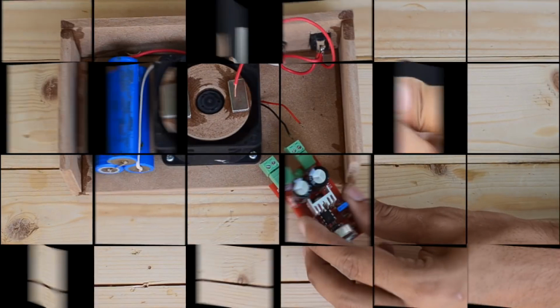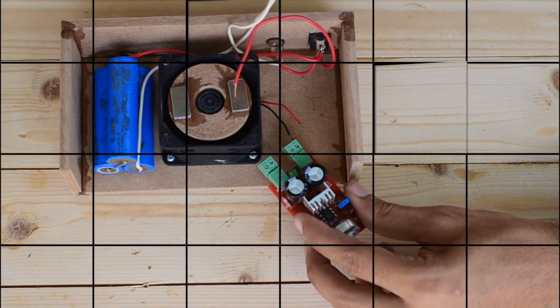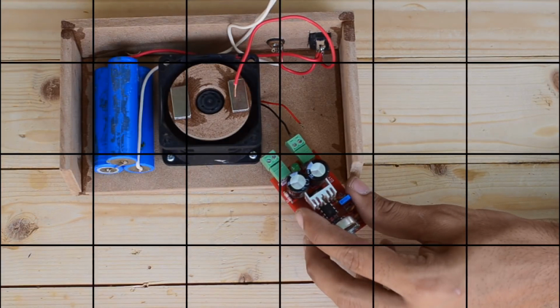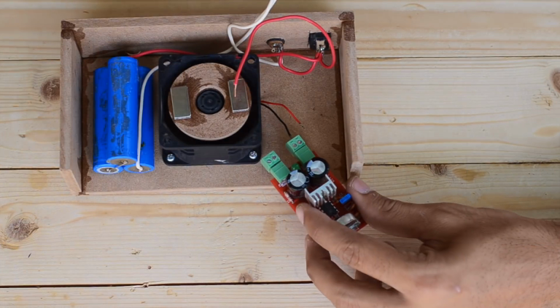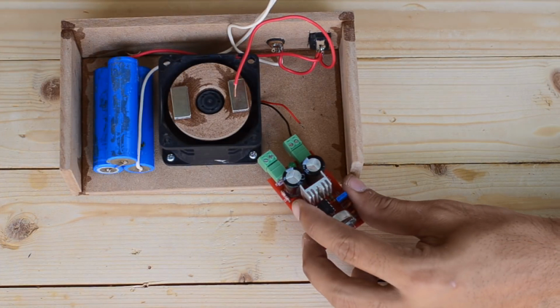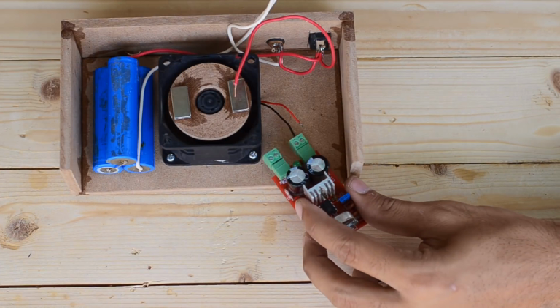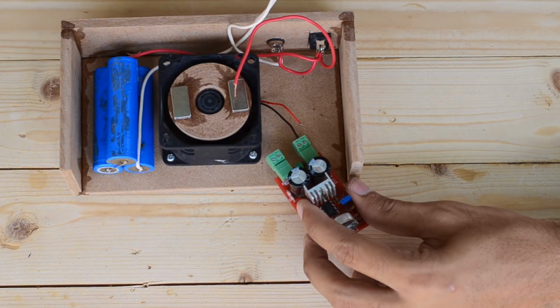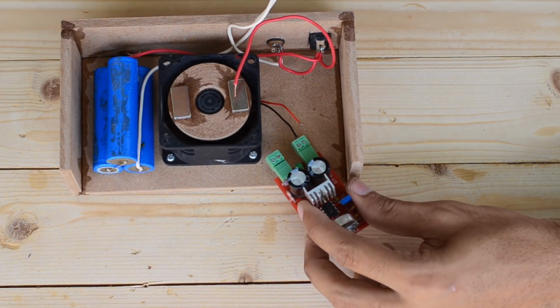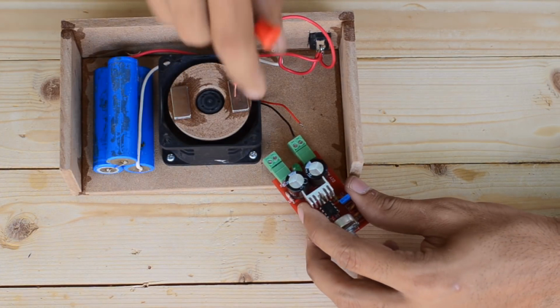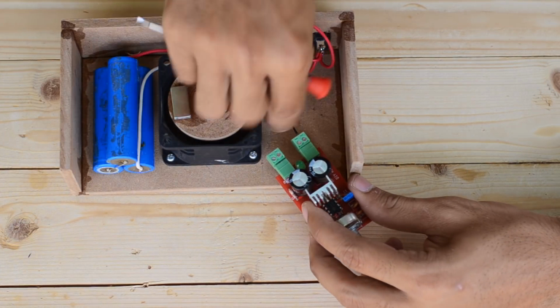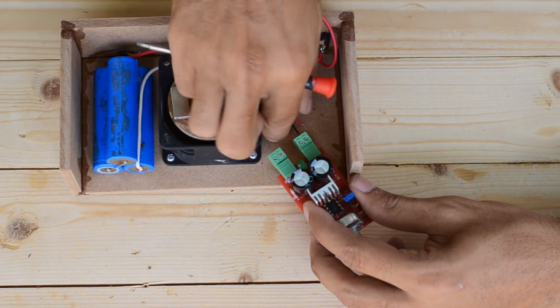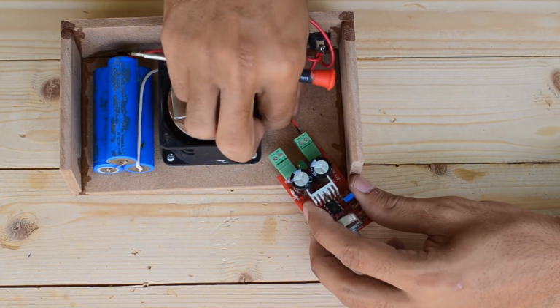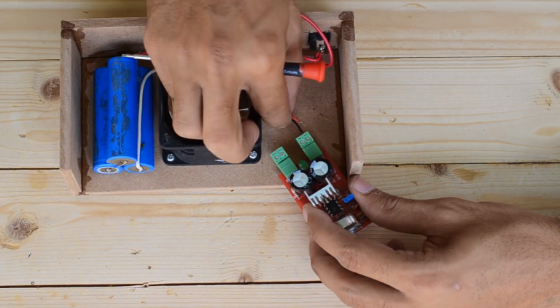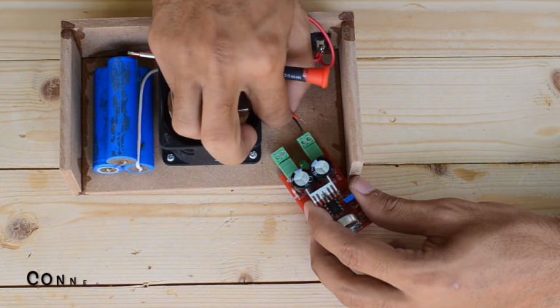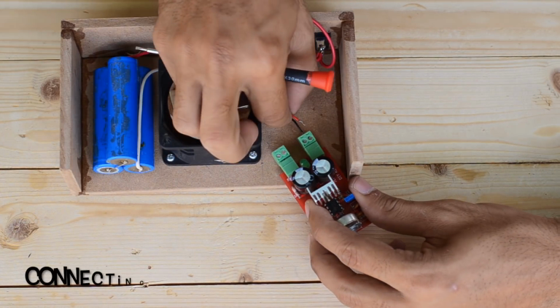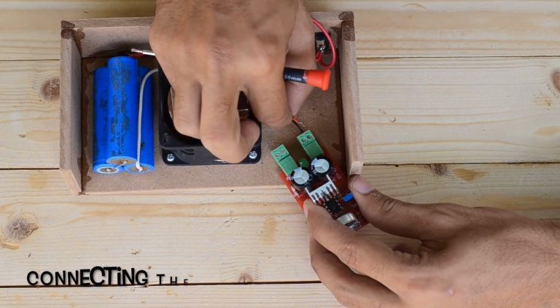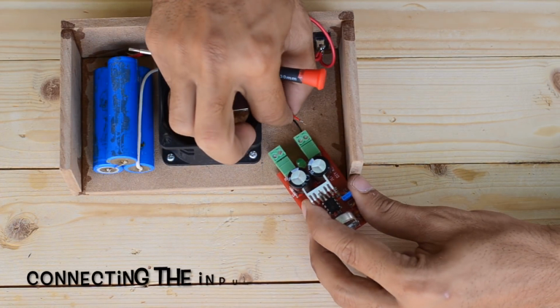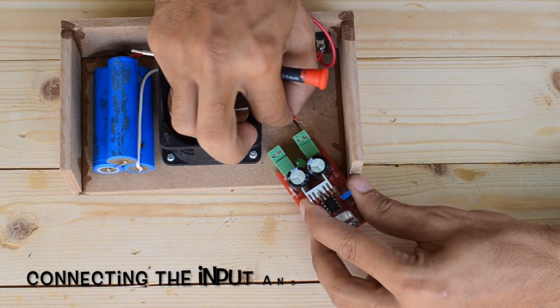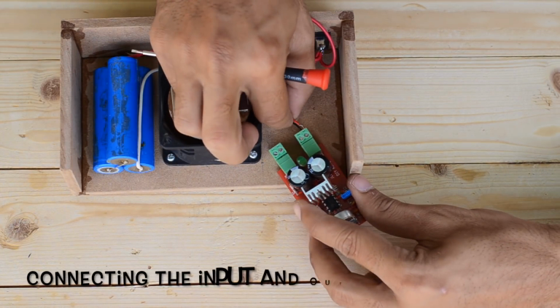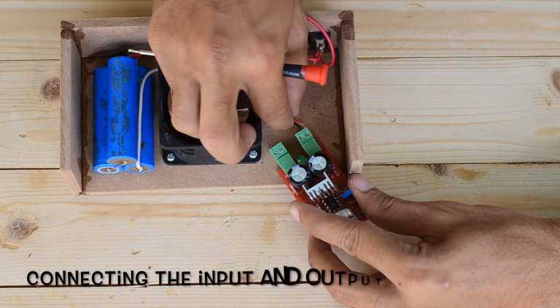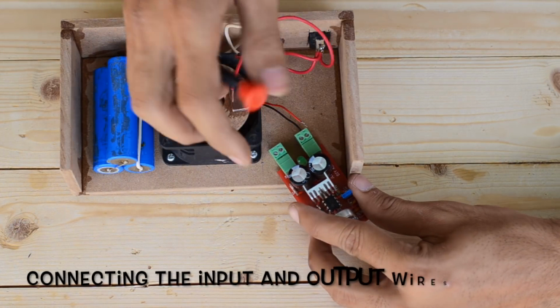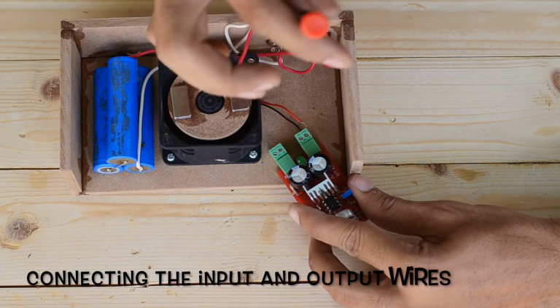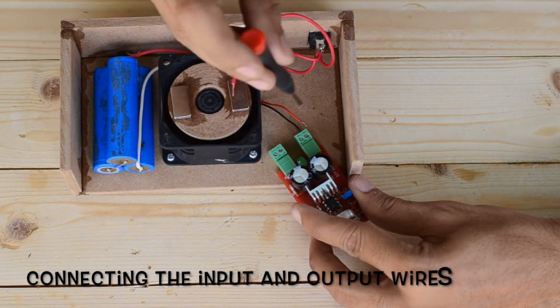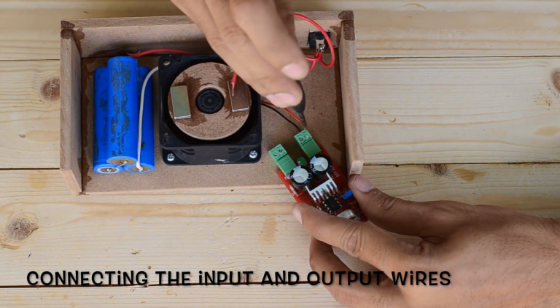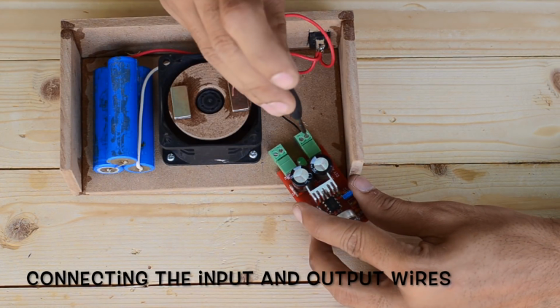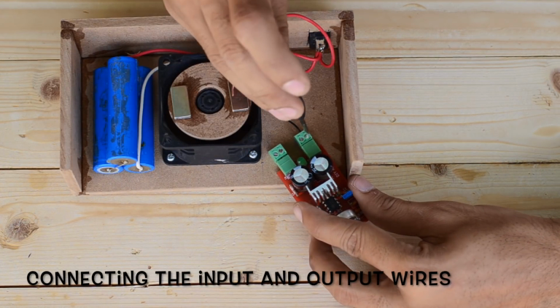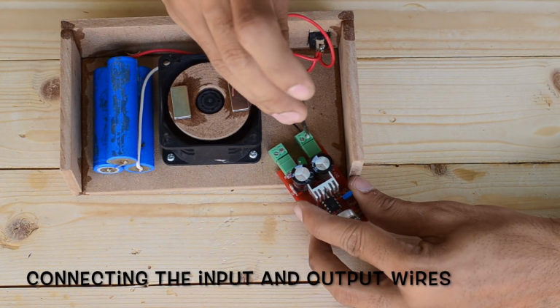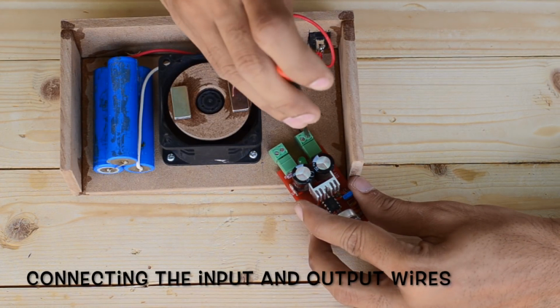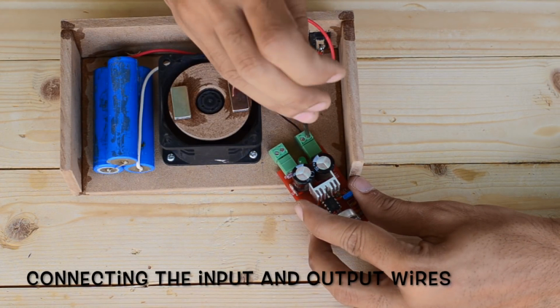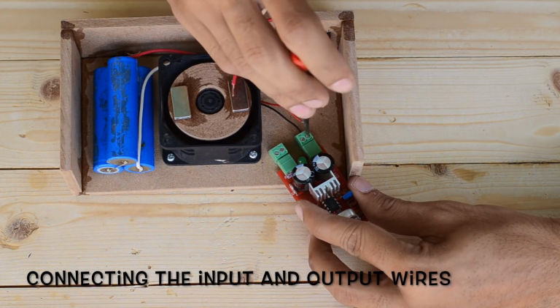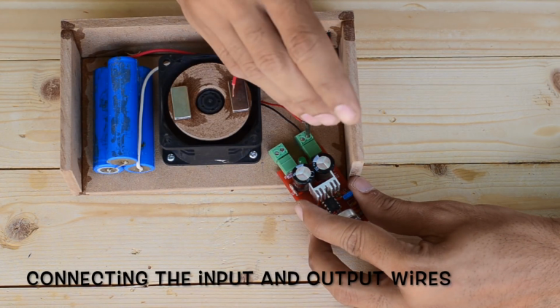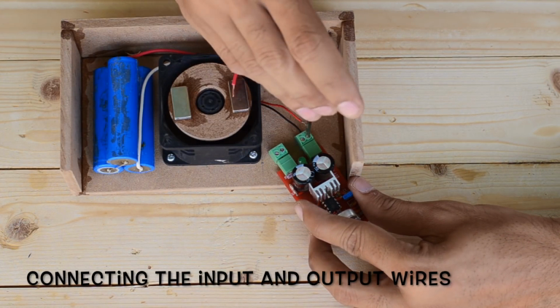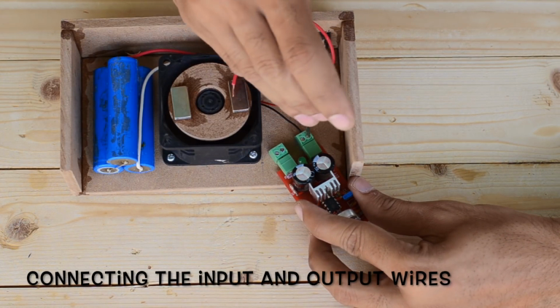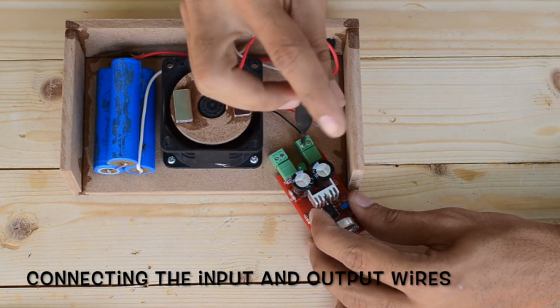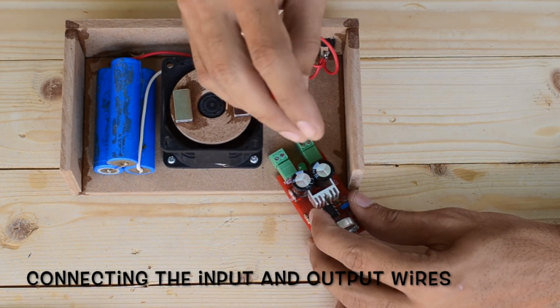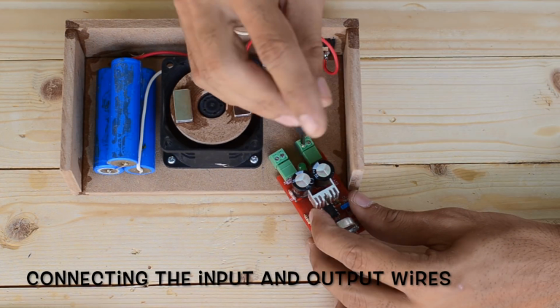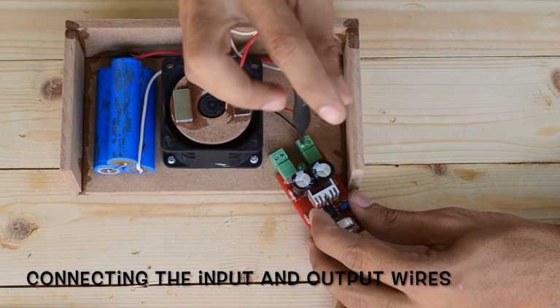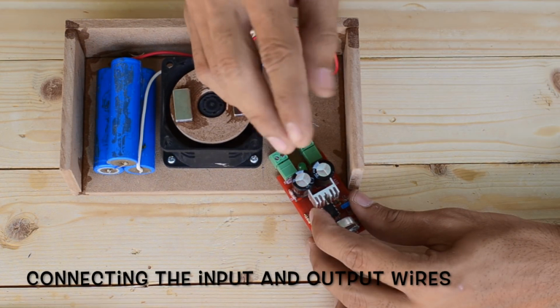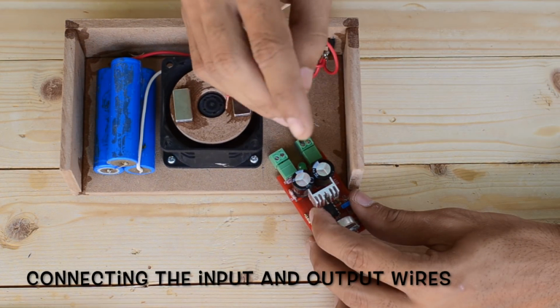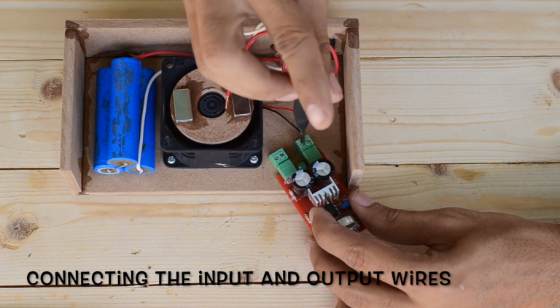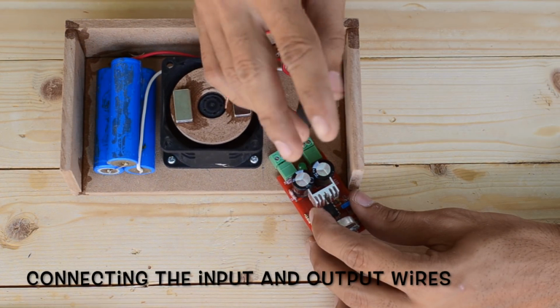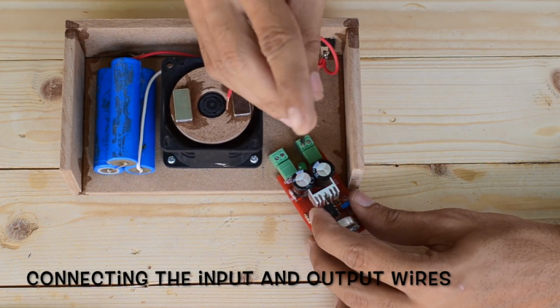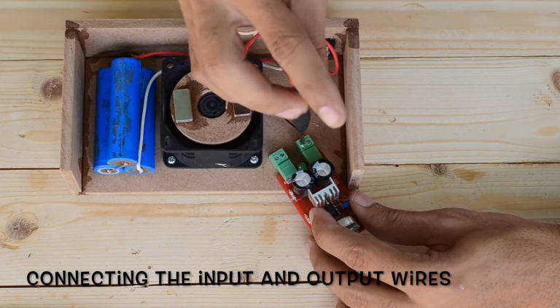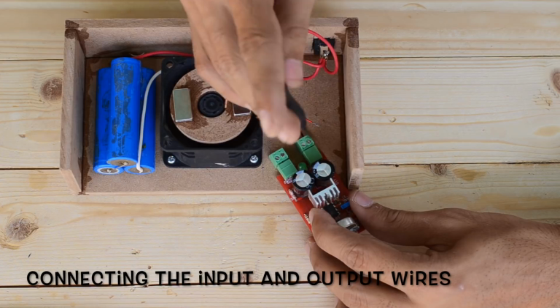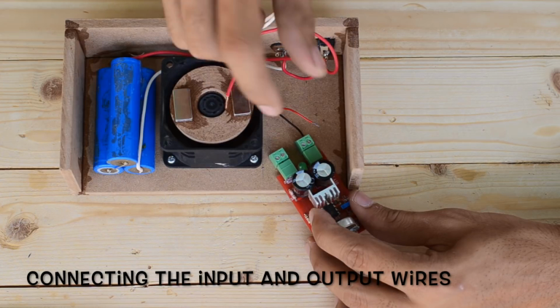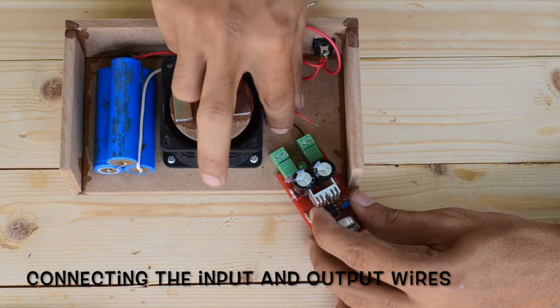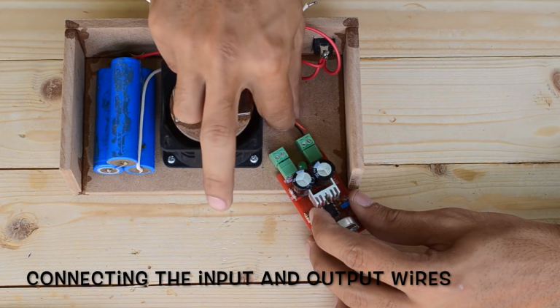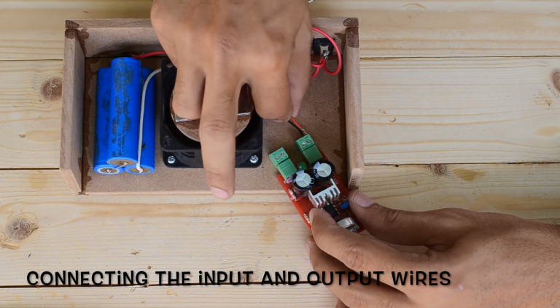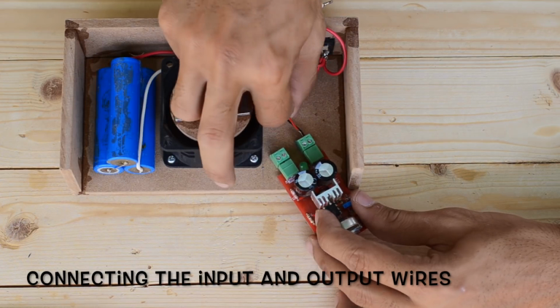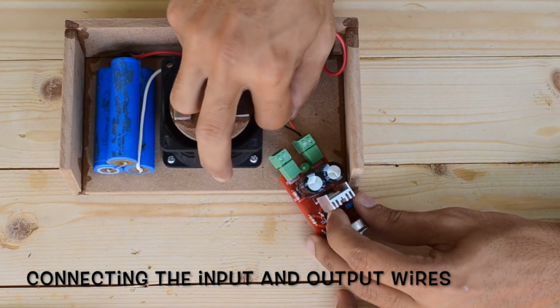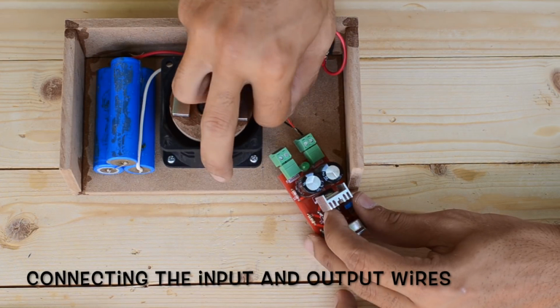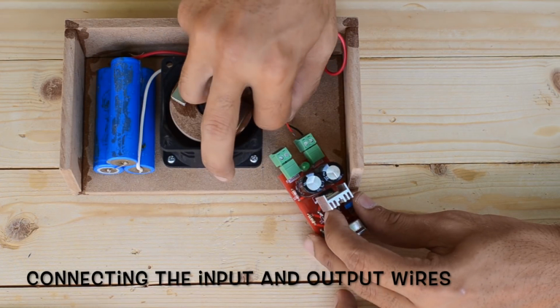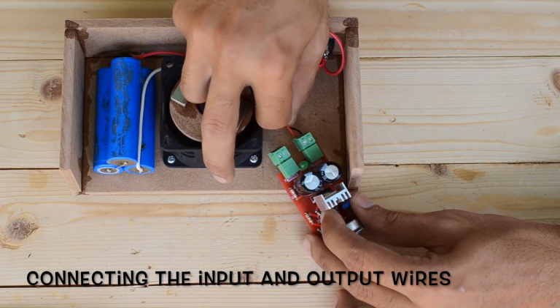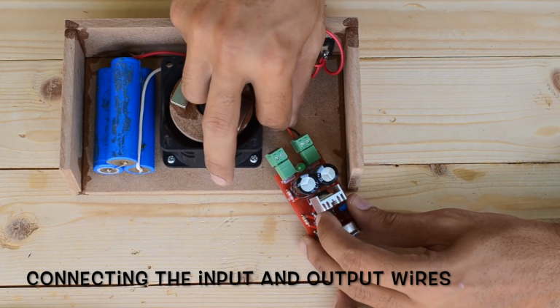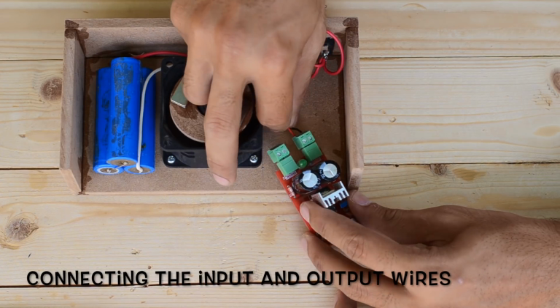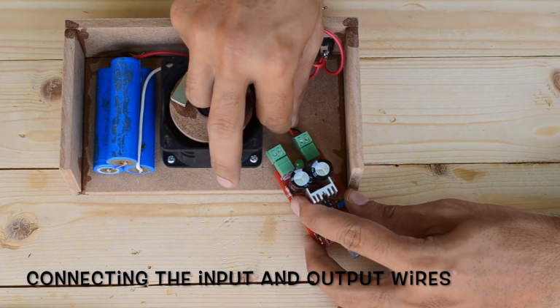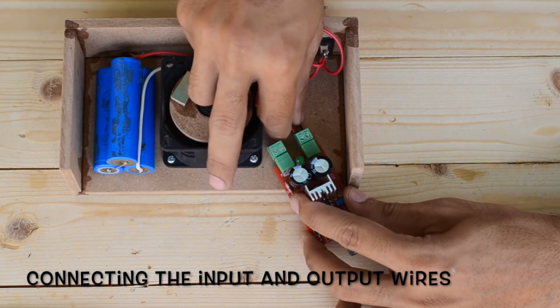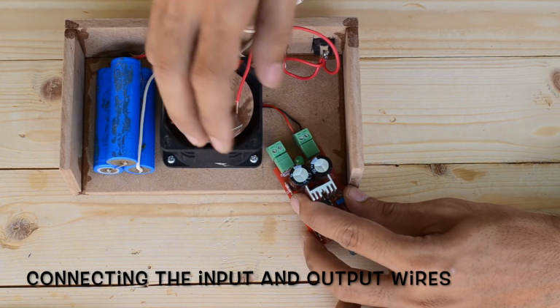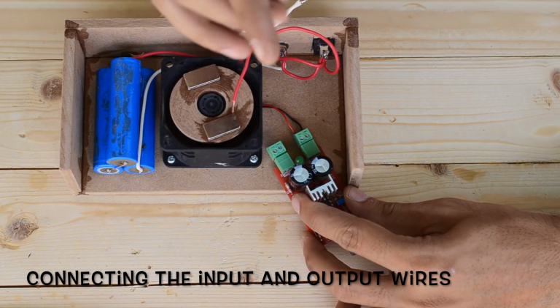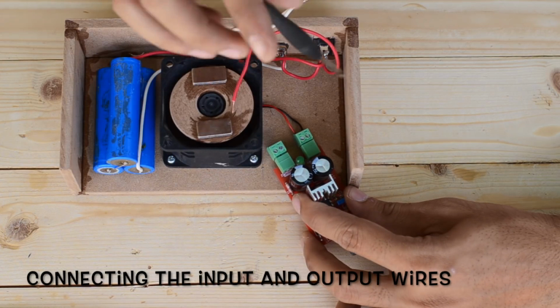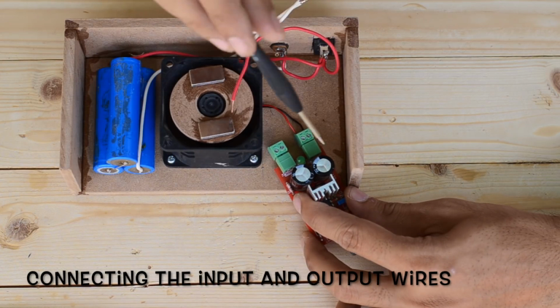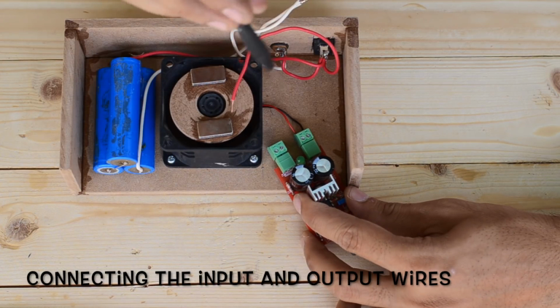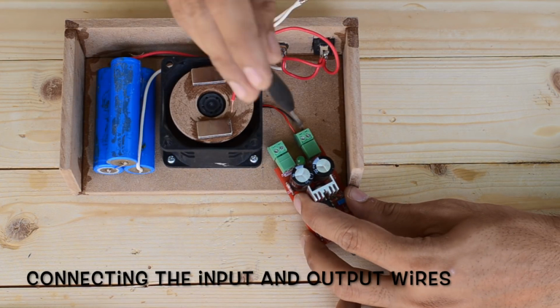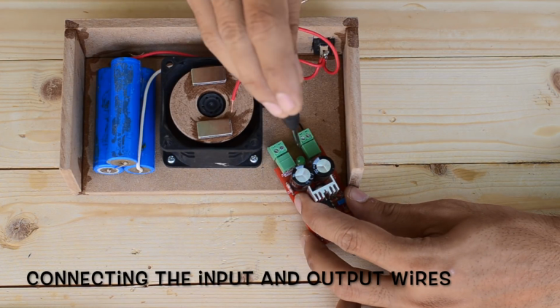The output of the speed controller is then connected to the PC fan or rotating head, whereas the input goes directly to the battery pack.